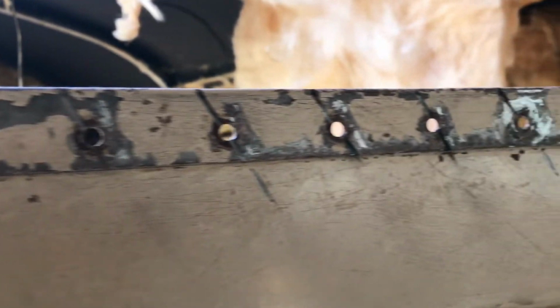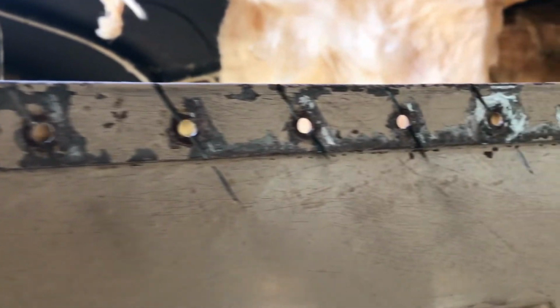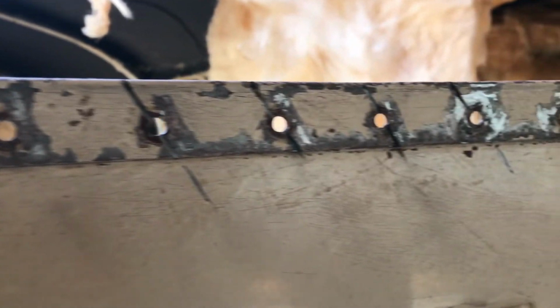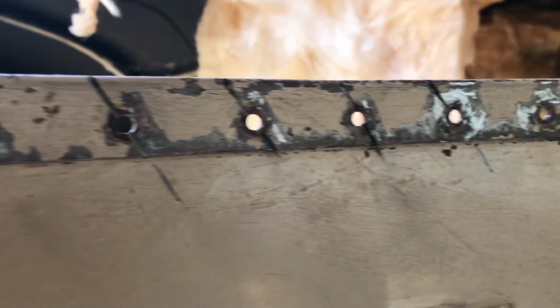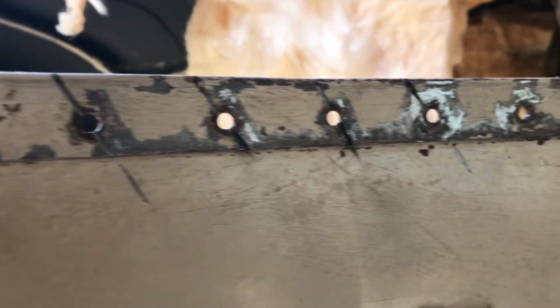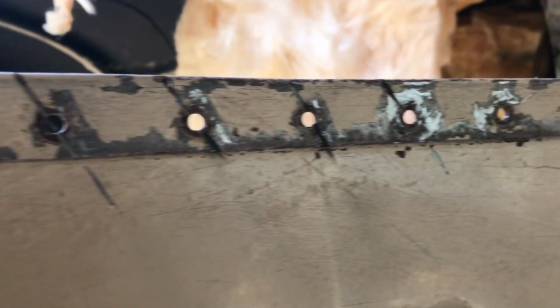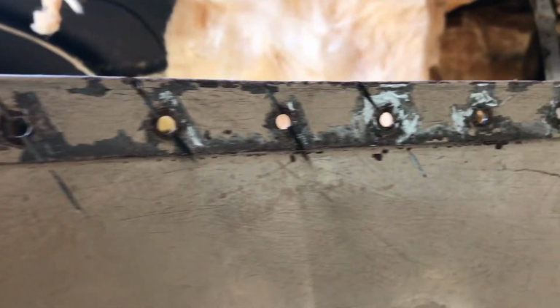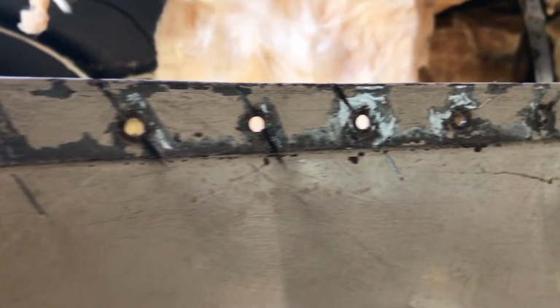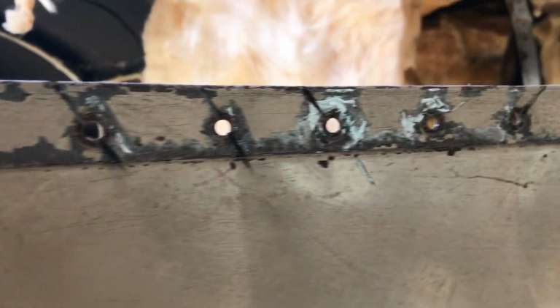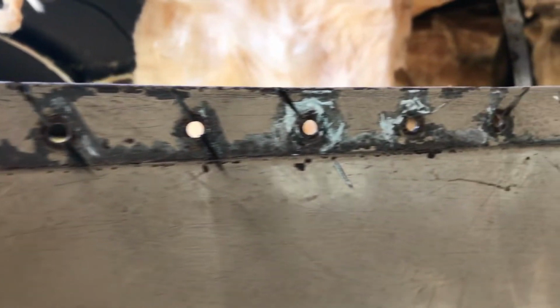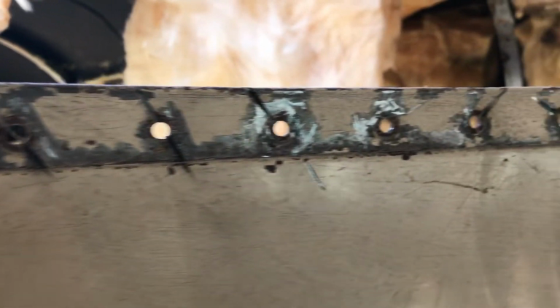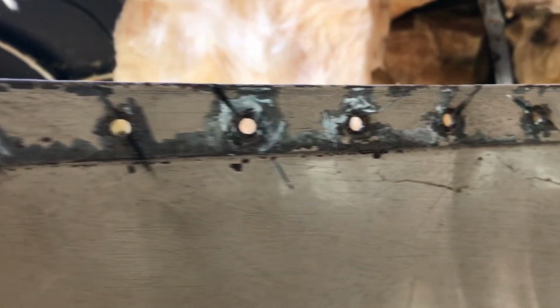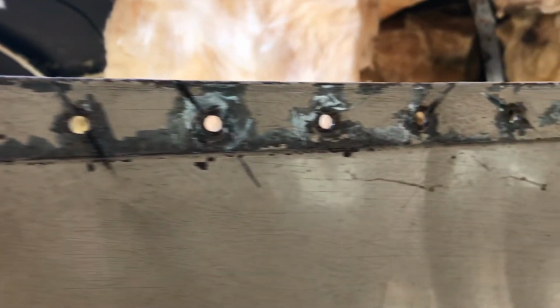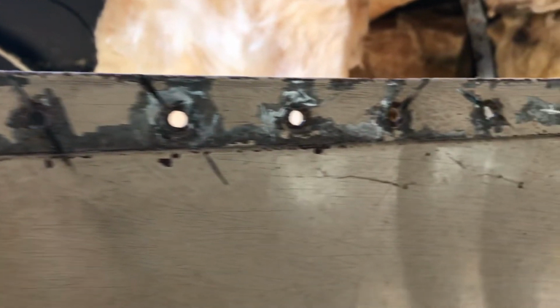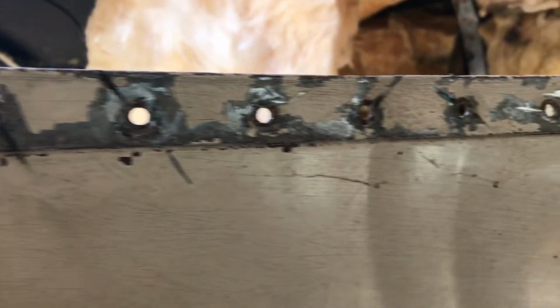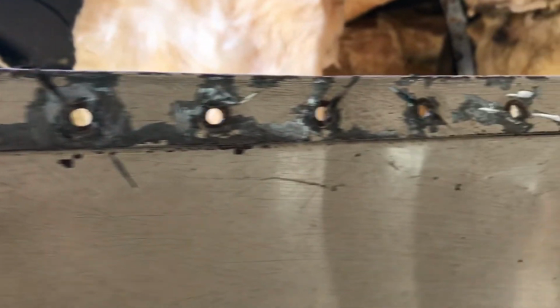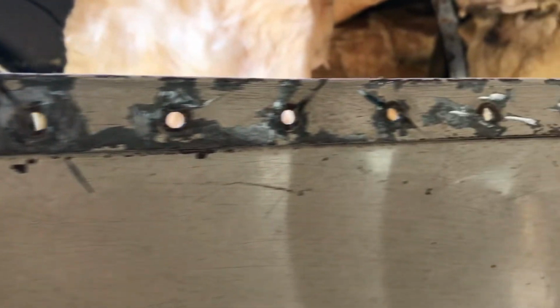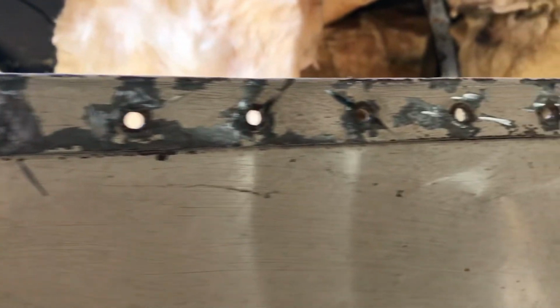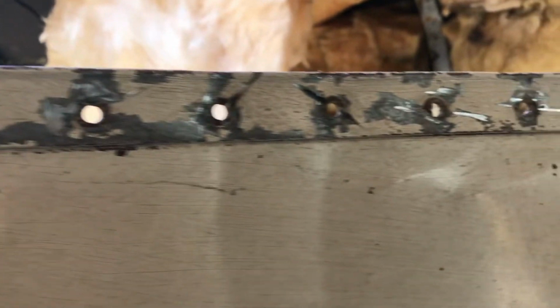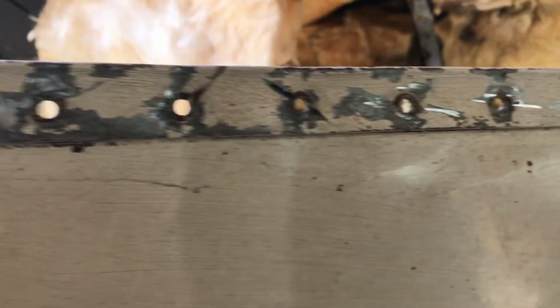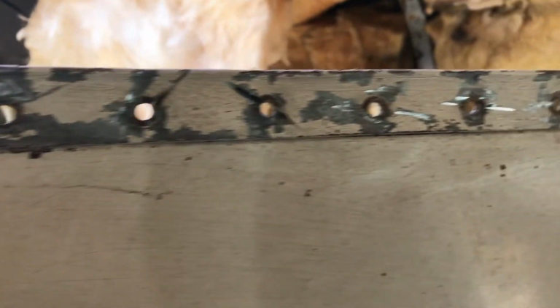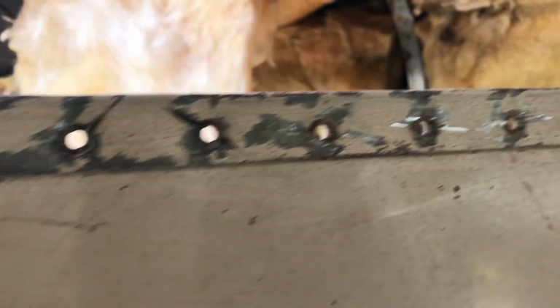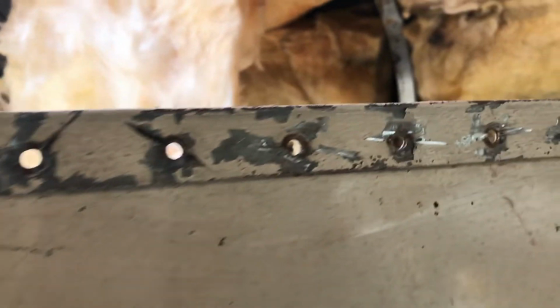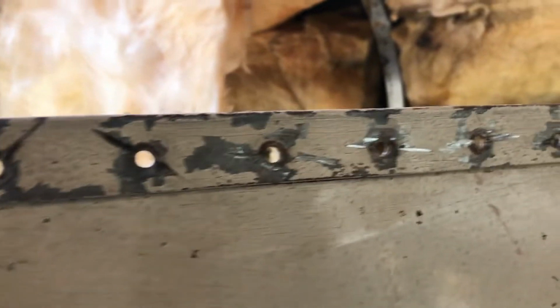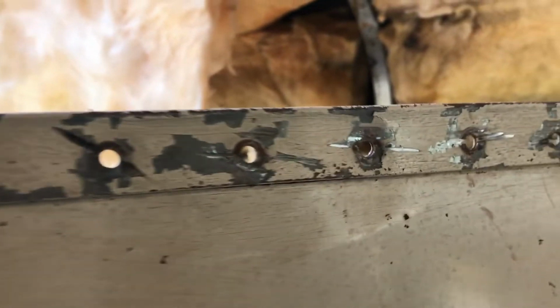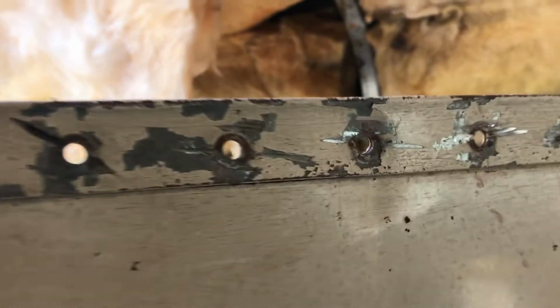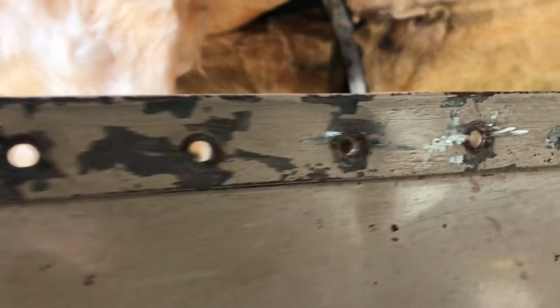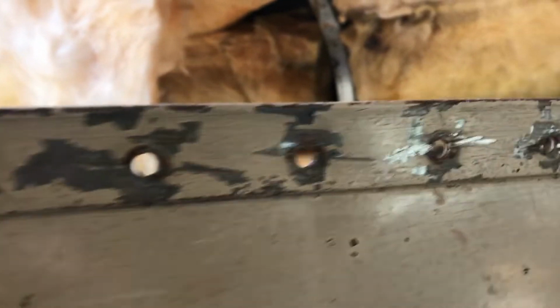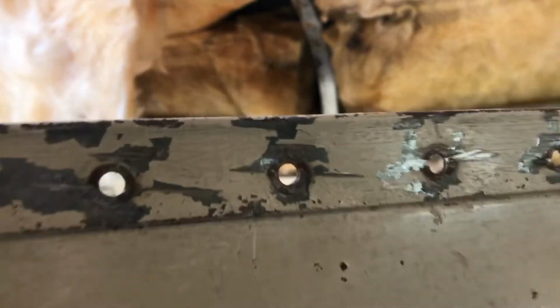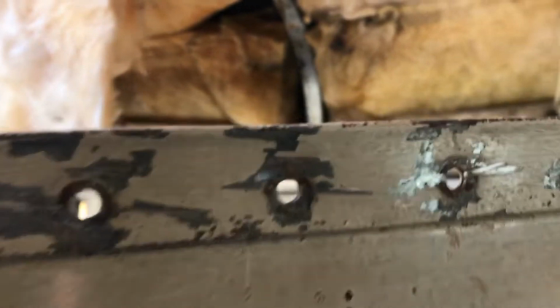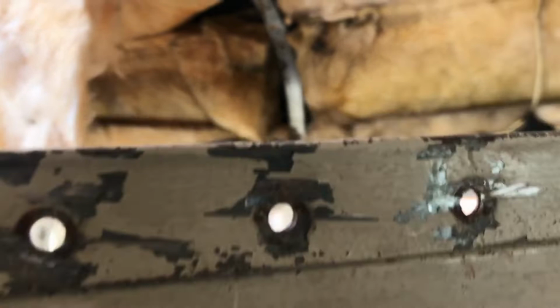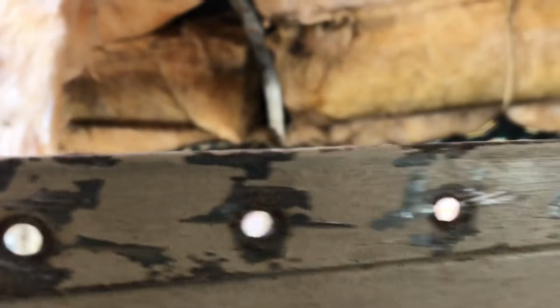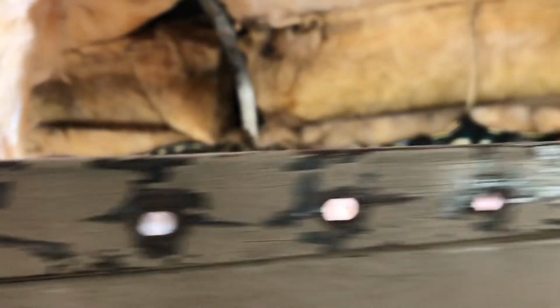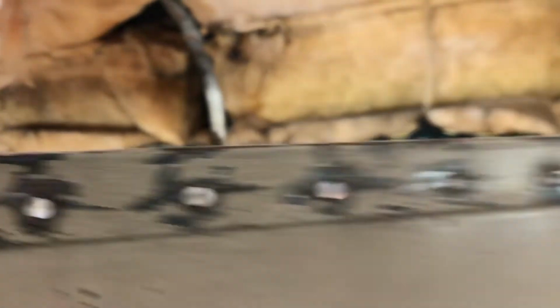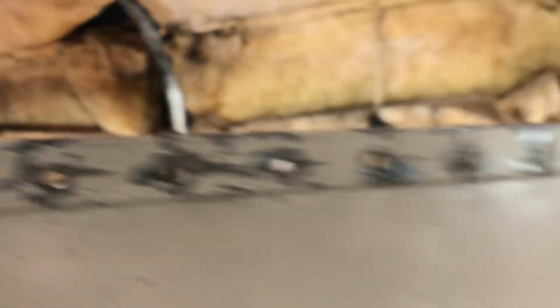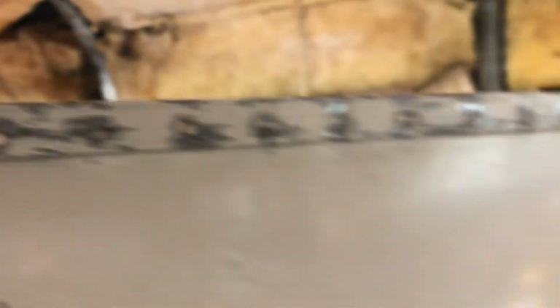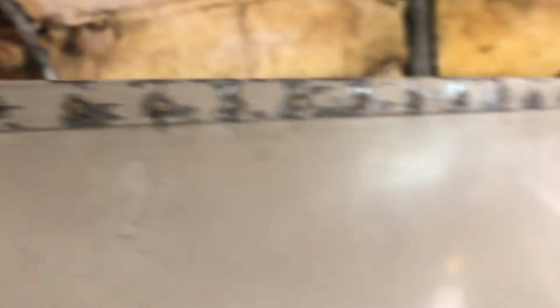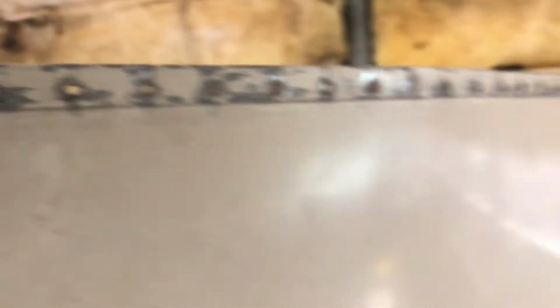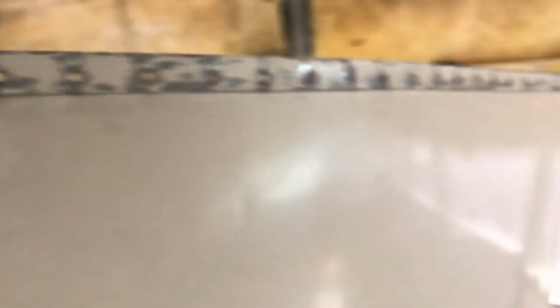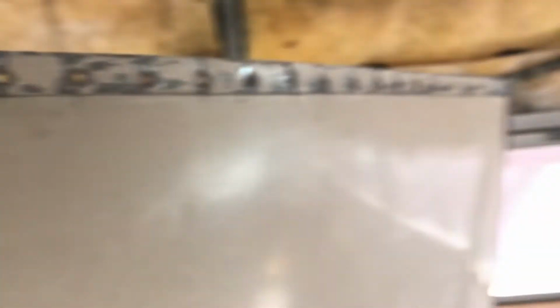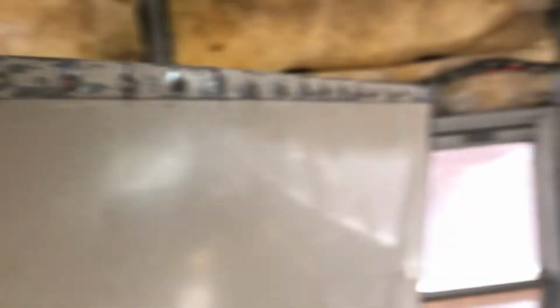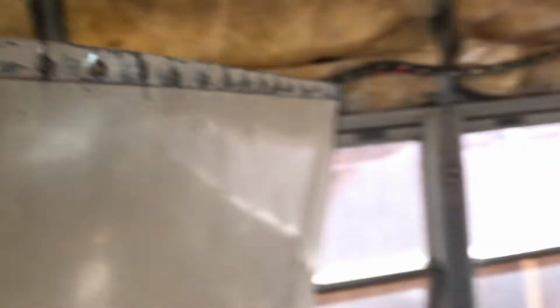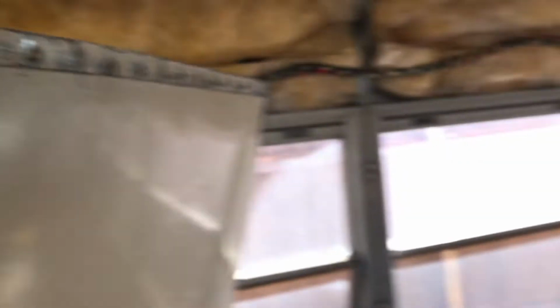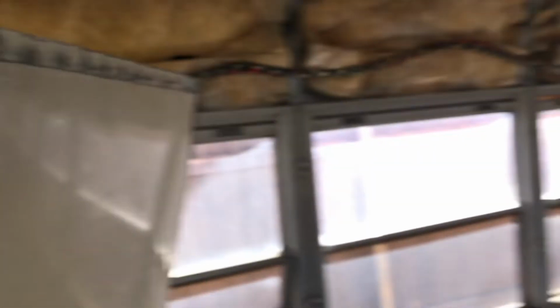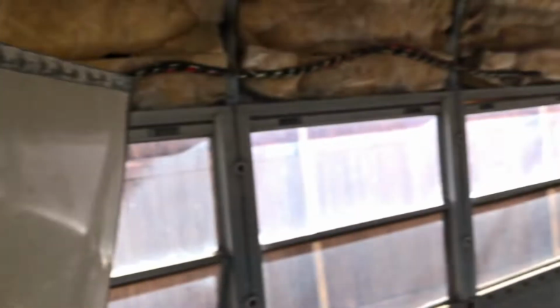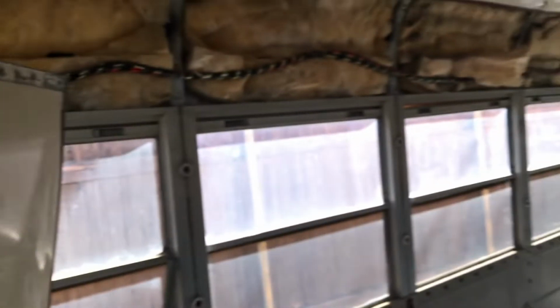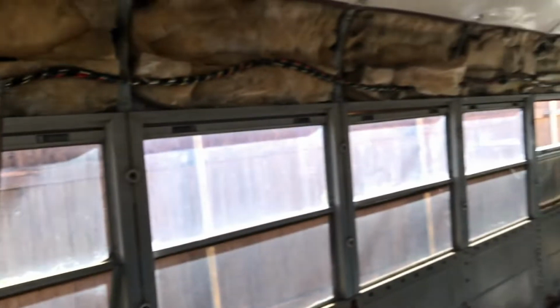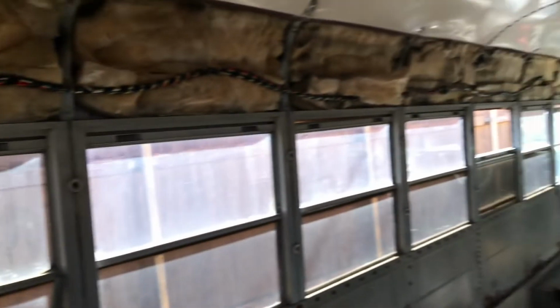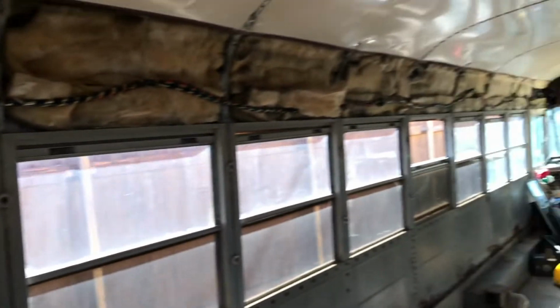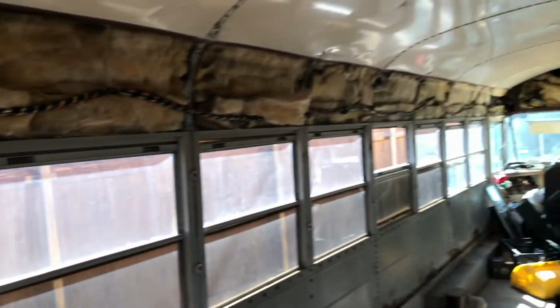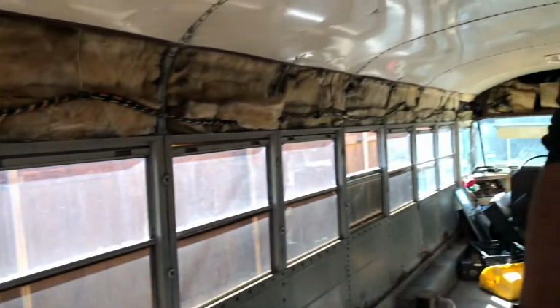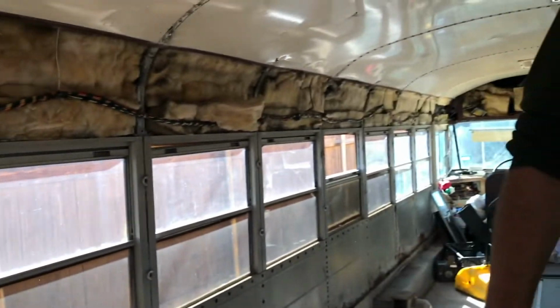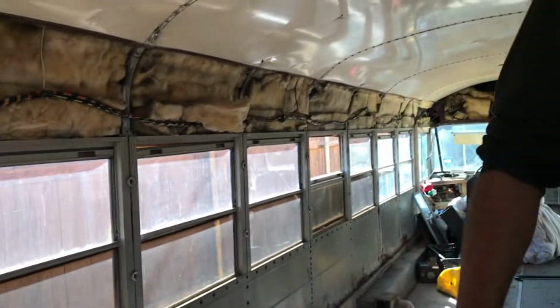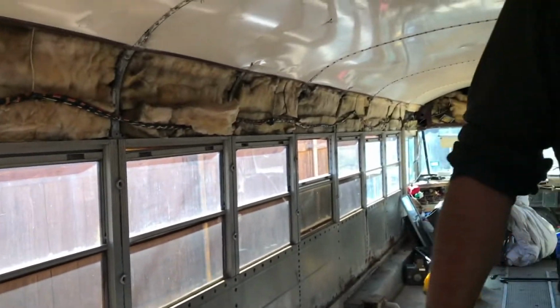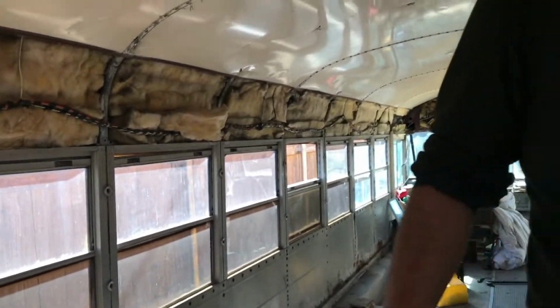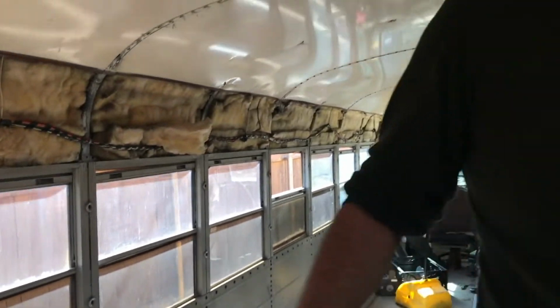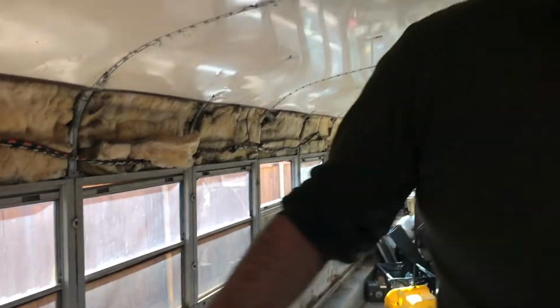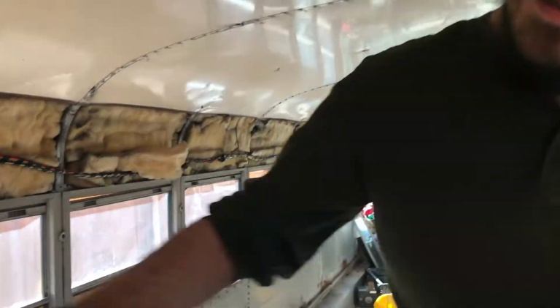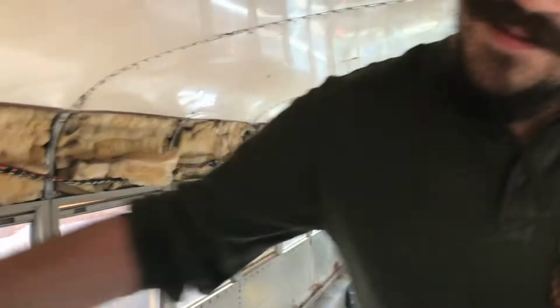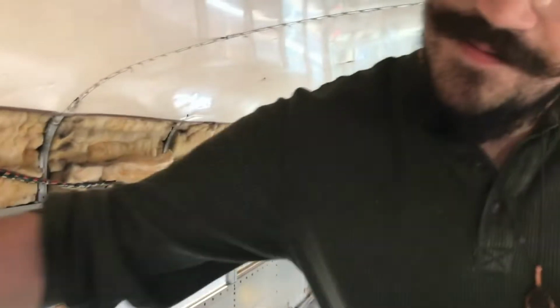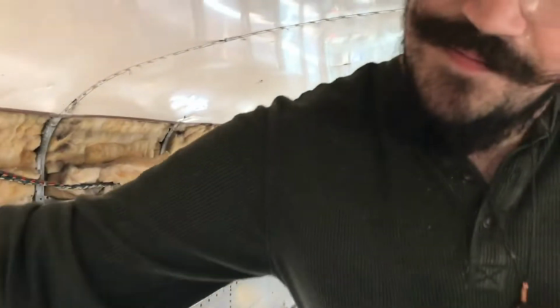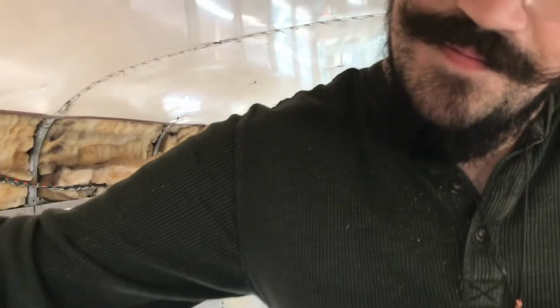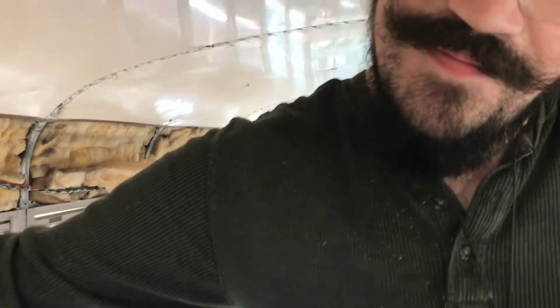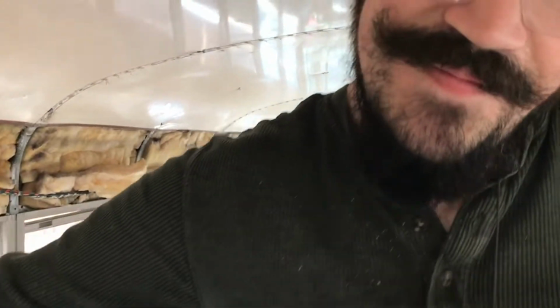By the third or fourth panel we had our system down. I sliced into it using an angle grinder and Charles popped it off with the air hammer. It worked beautifully.